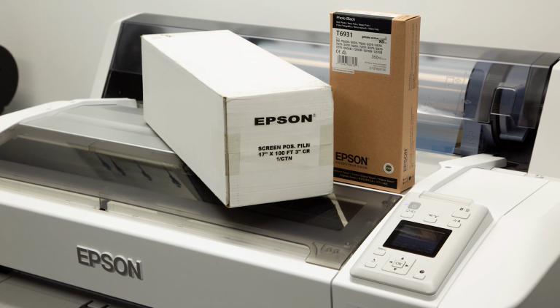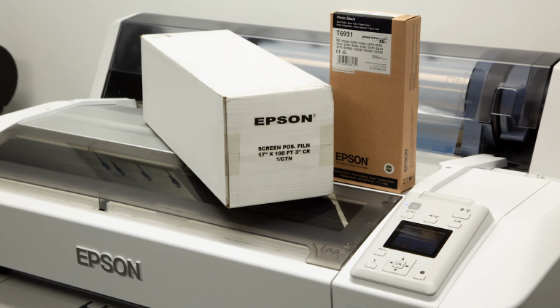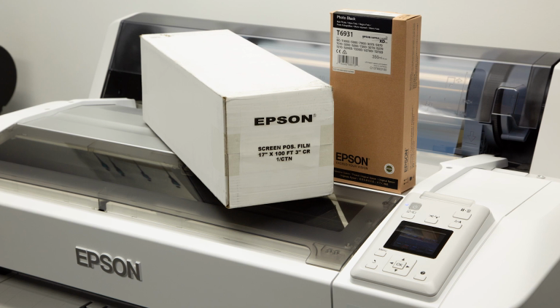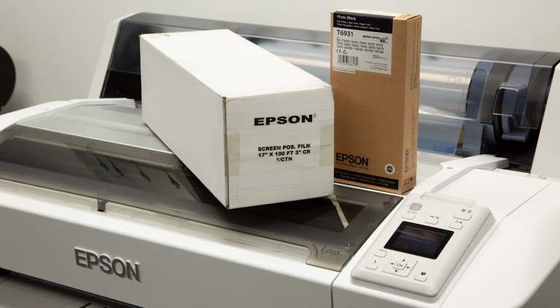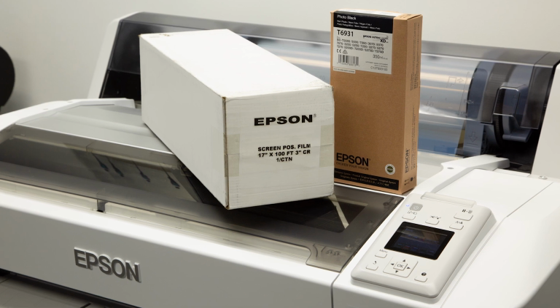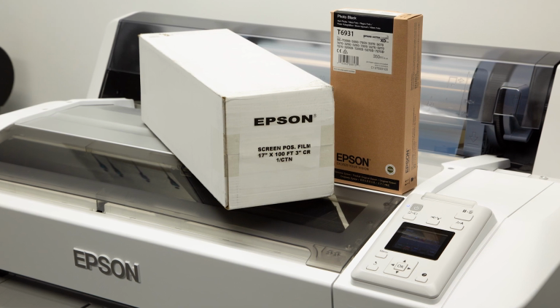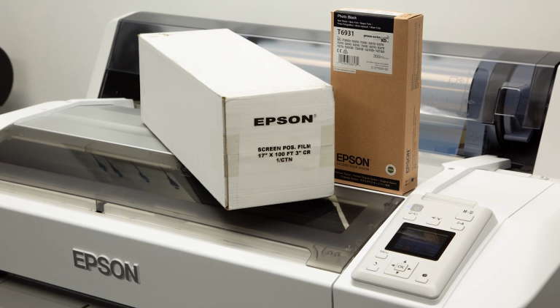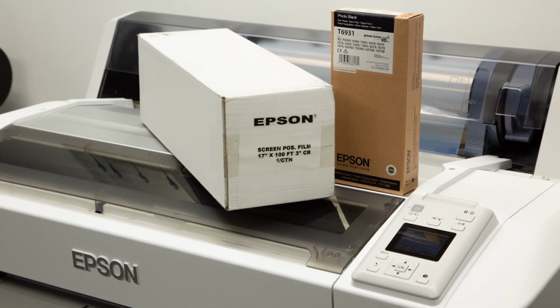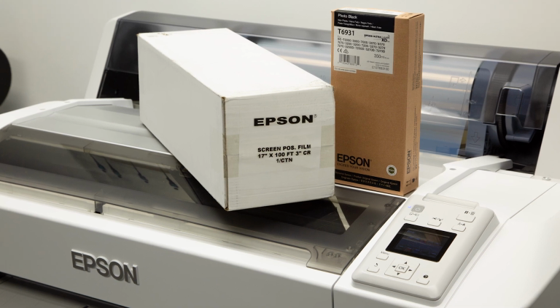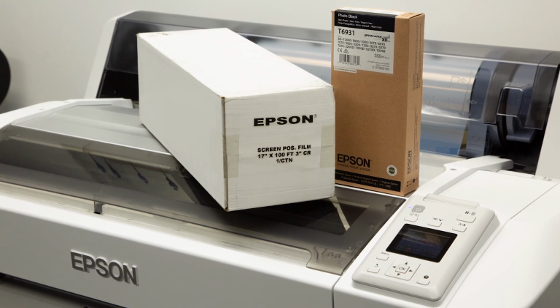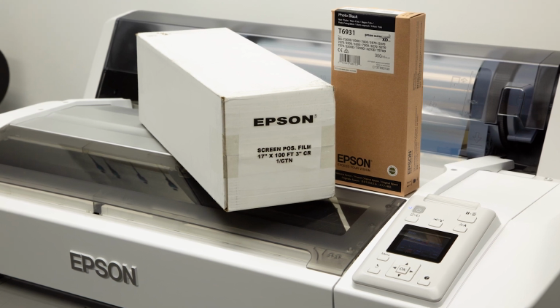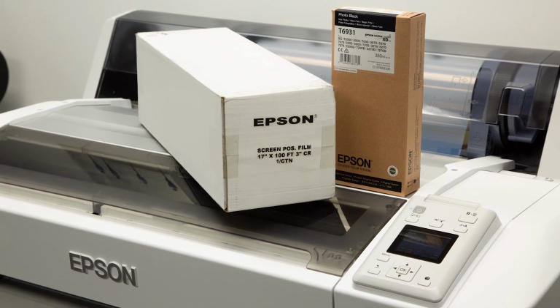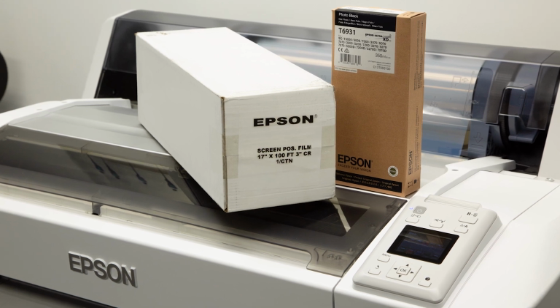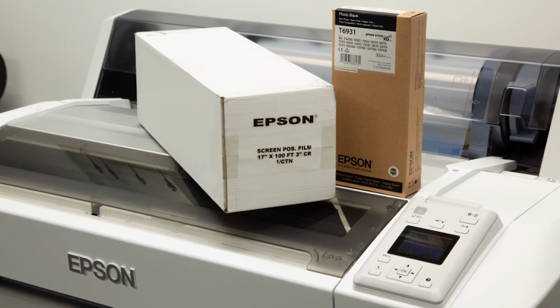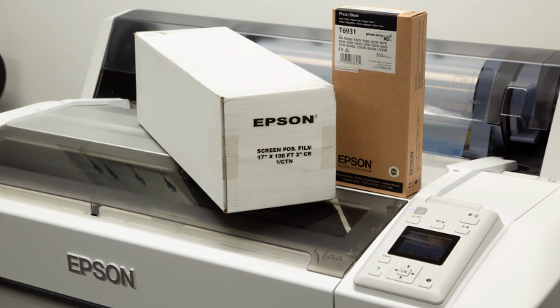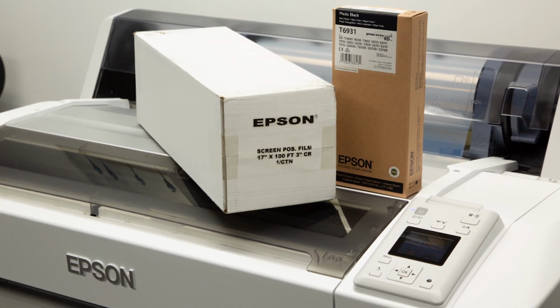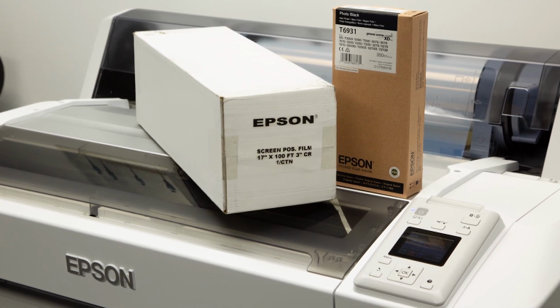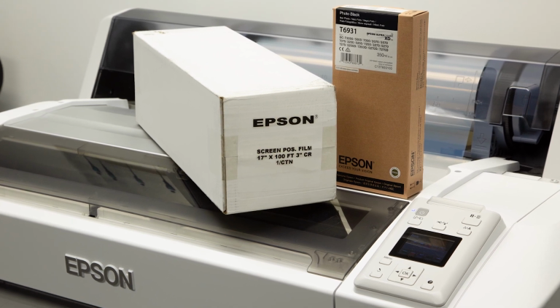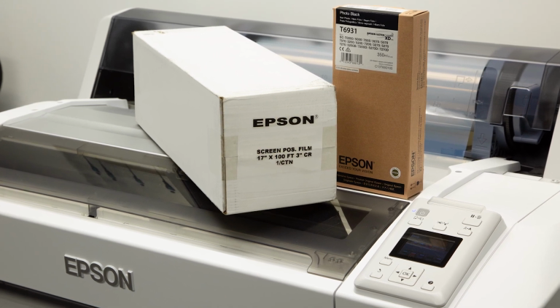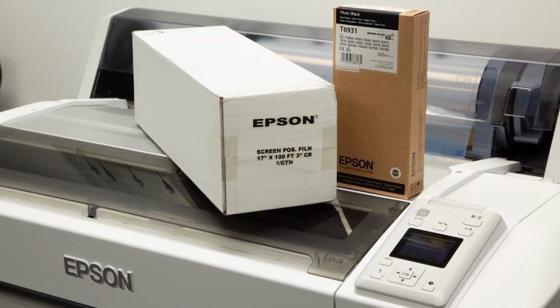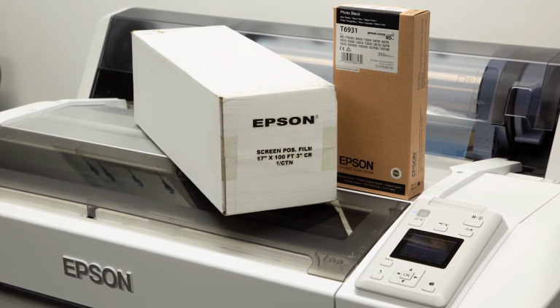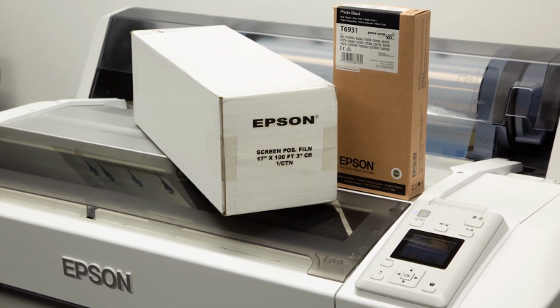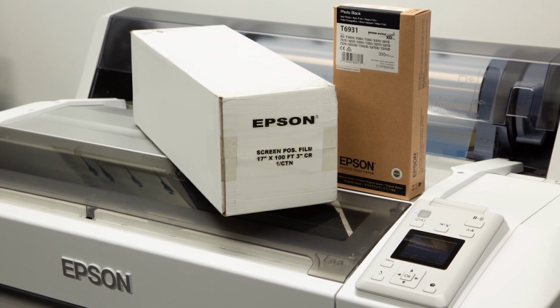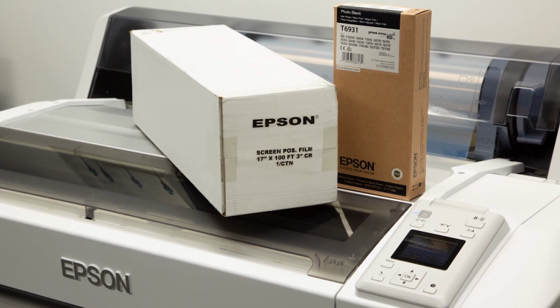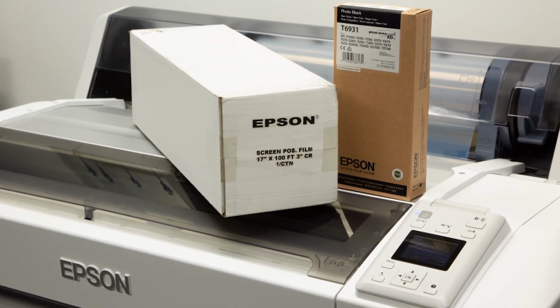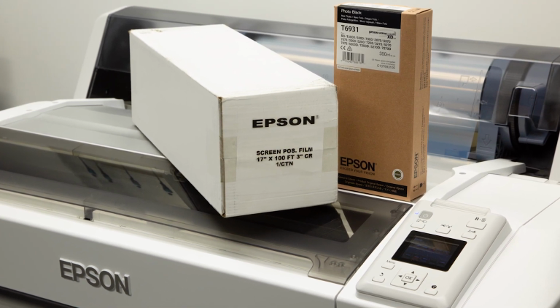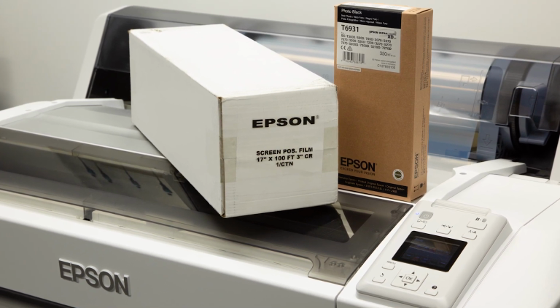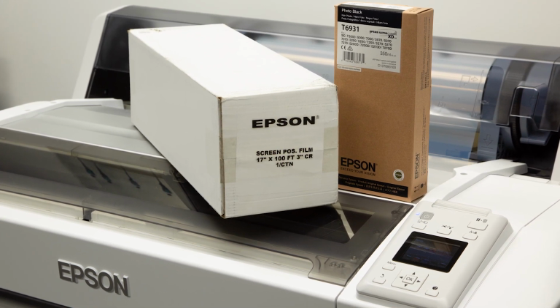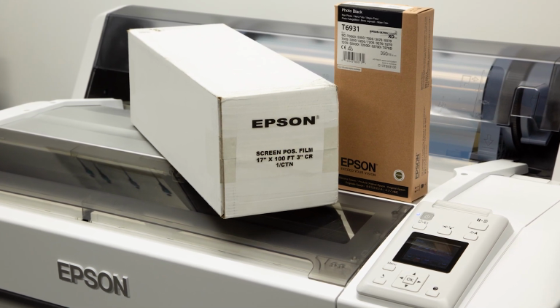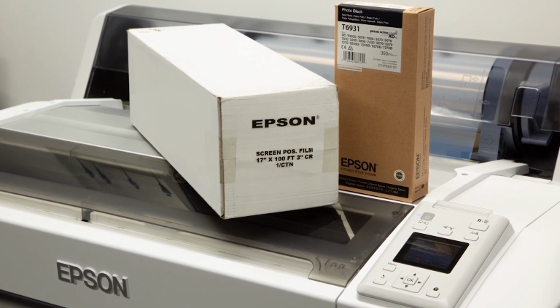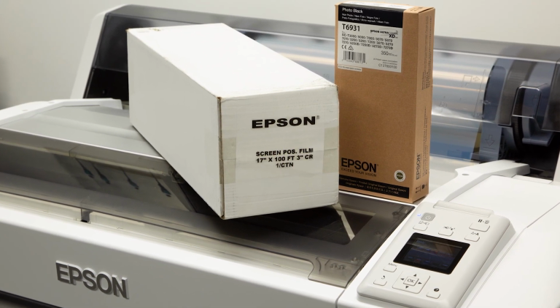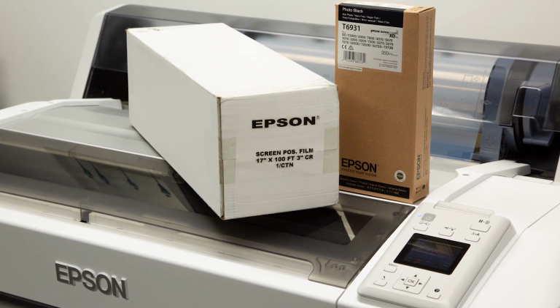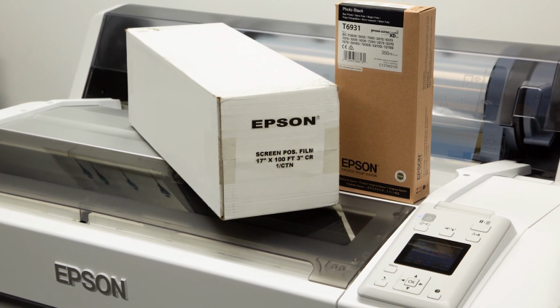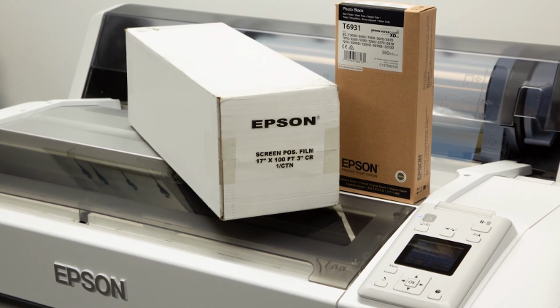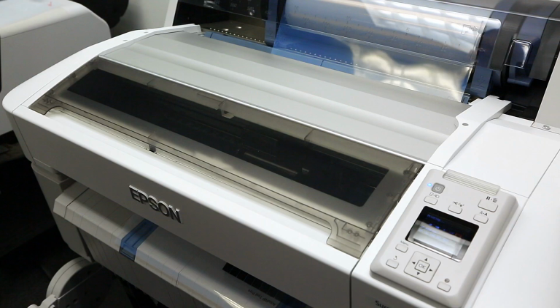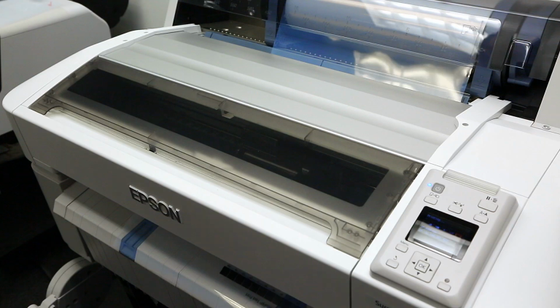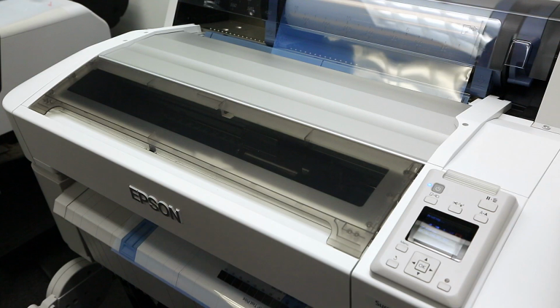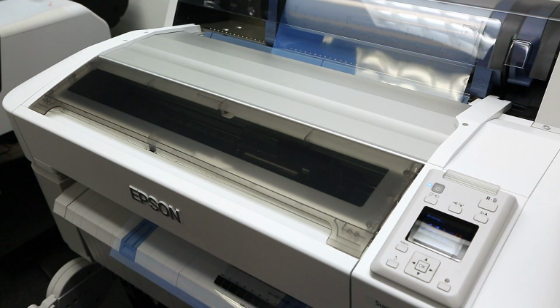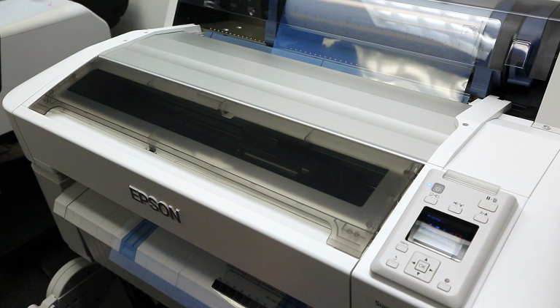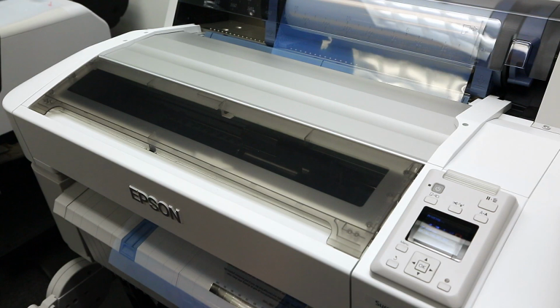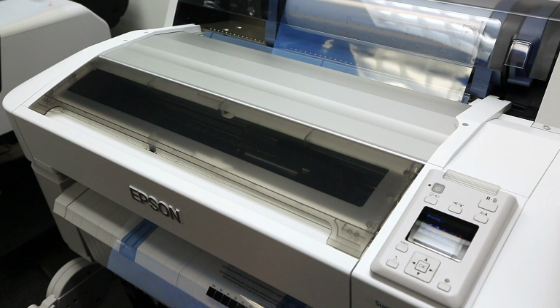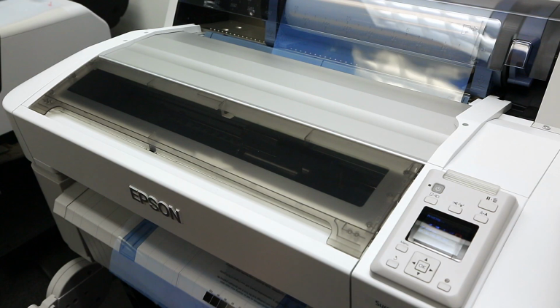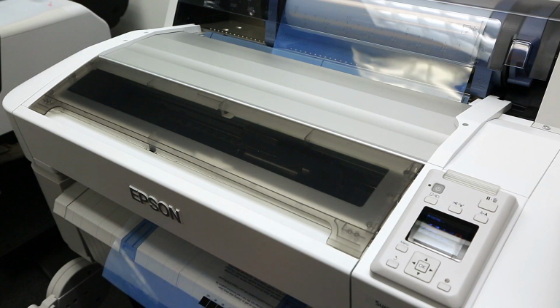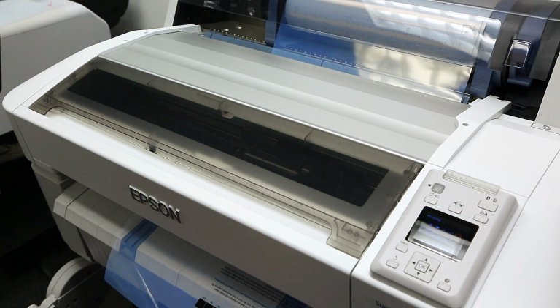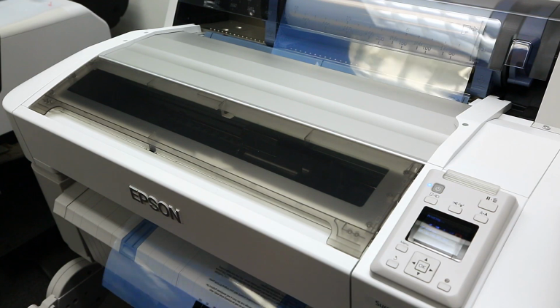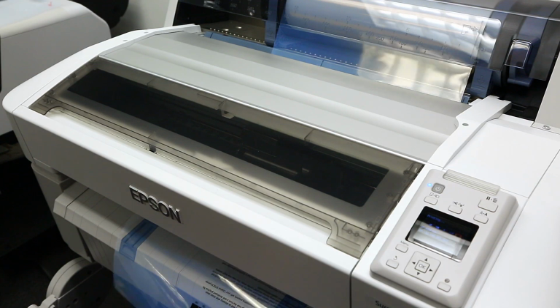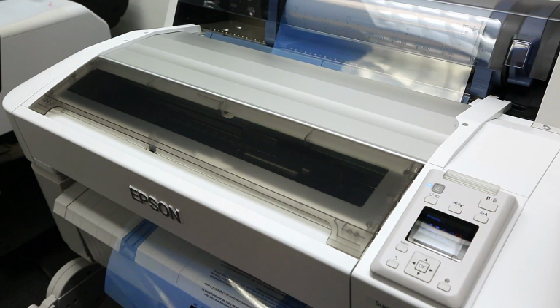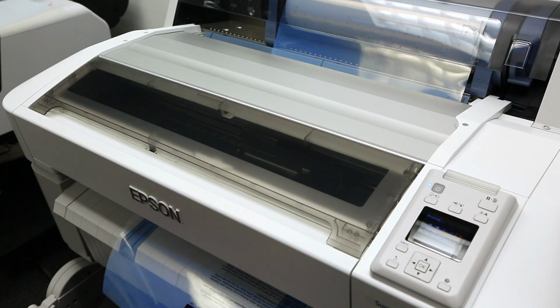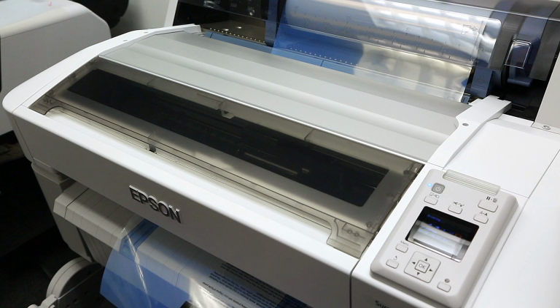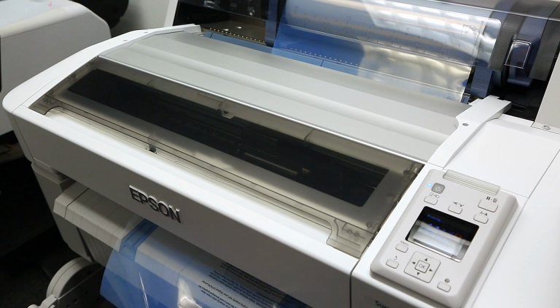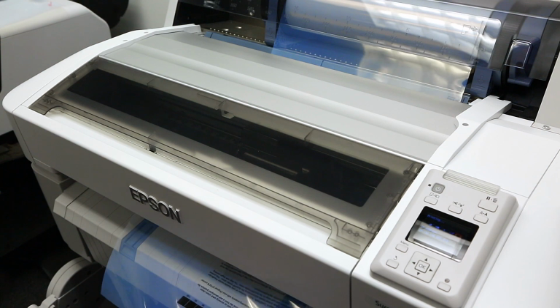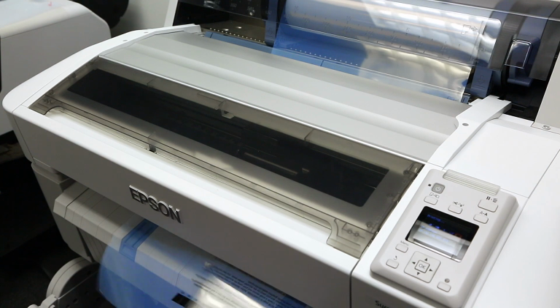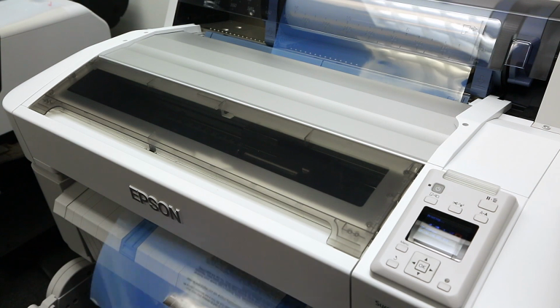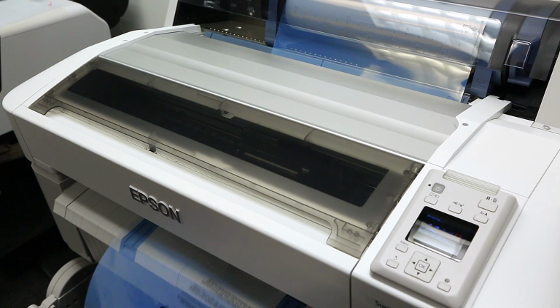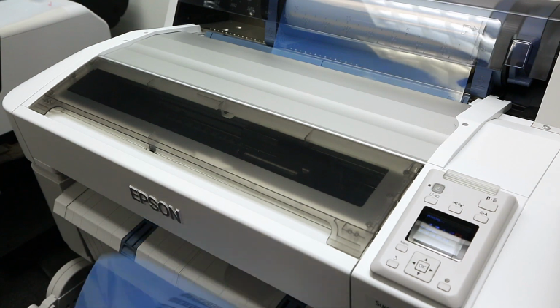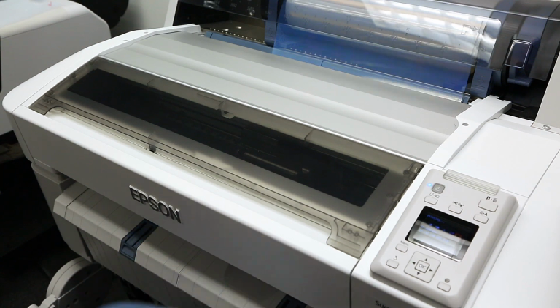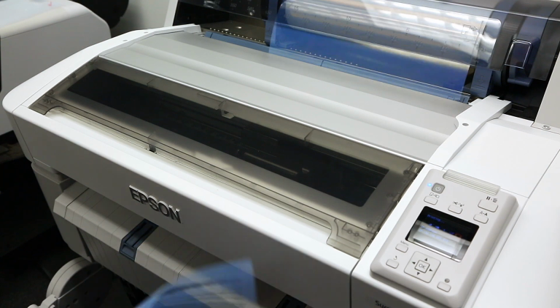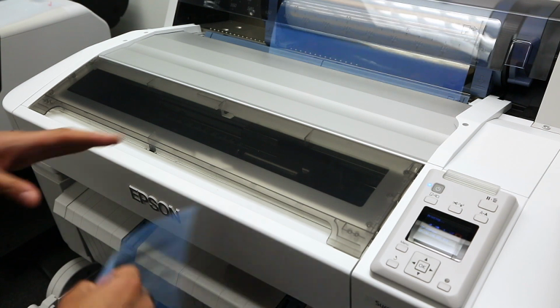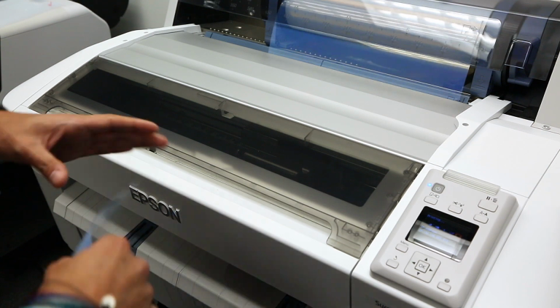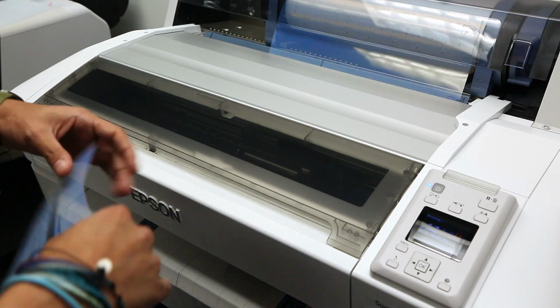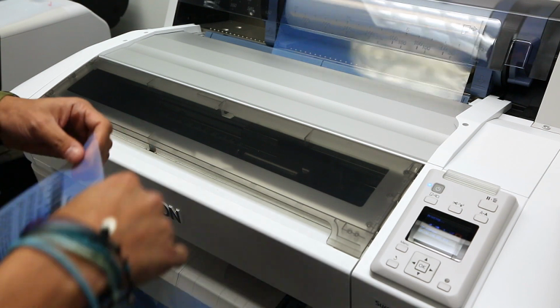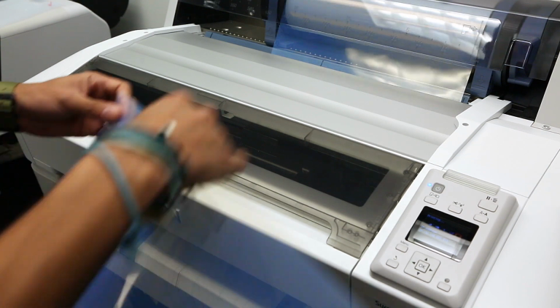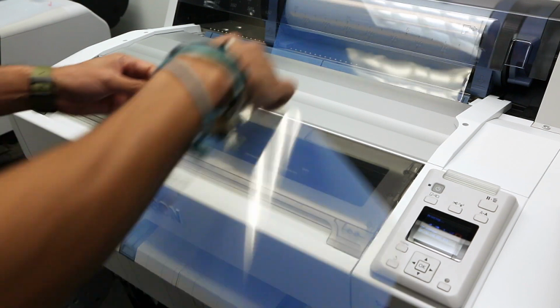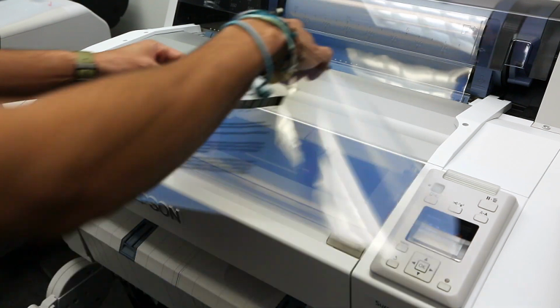Using Epson's screen print package and having an issue with slow-drying films? In a proper environment, printed film will dry instantly upon printing.